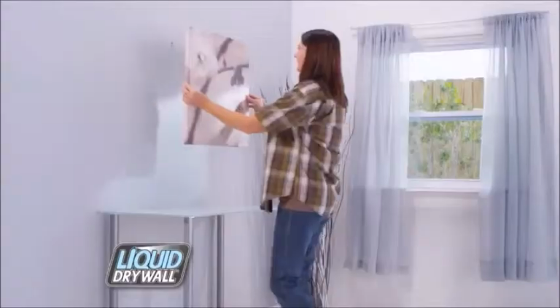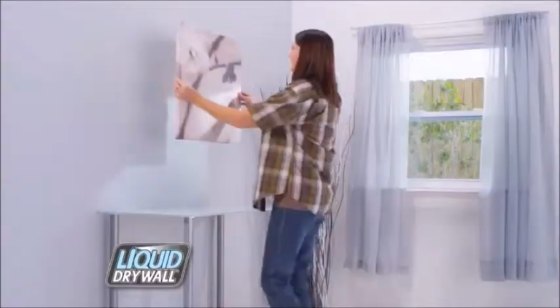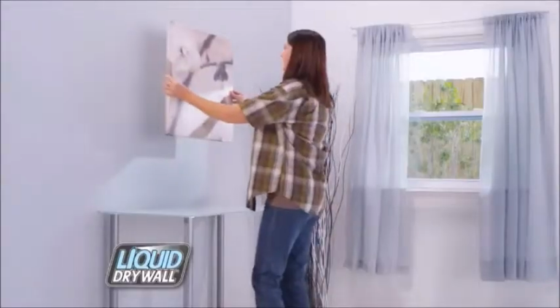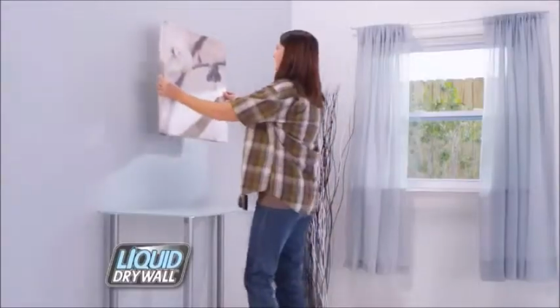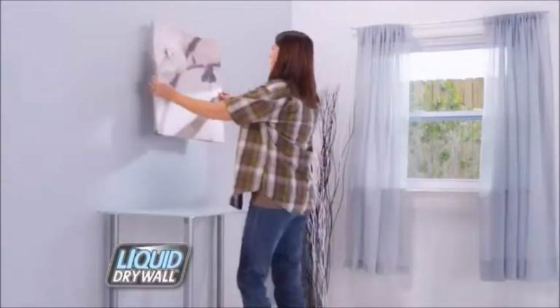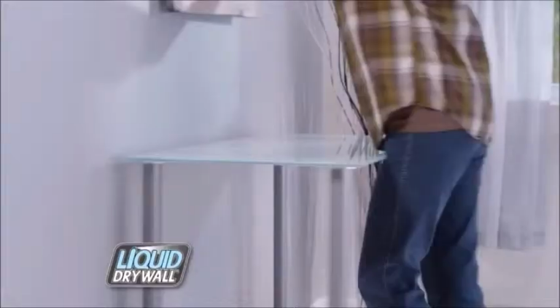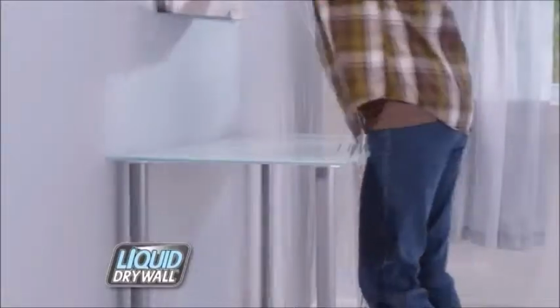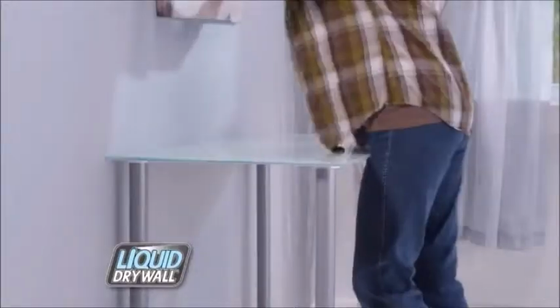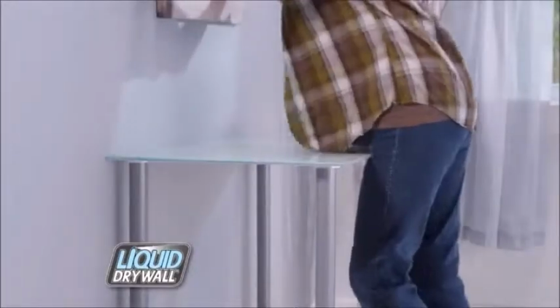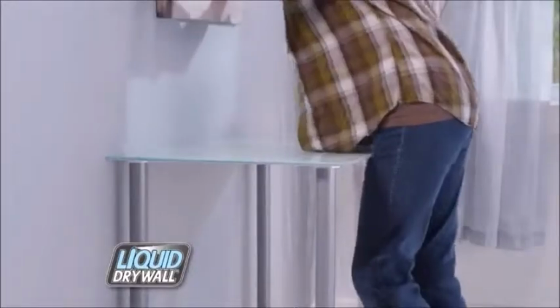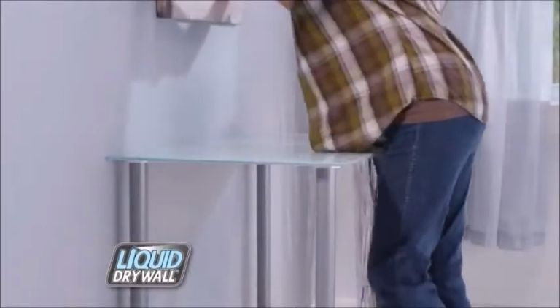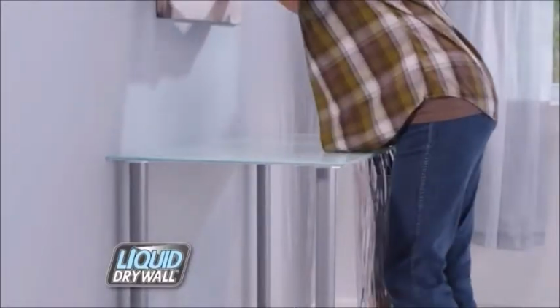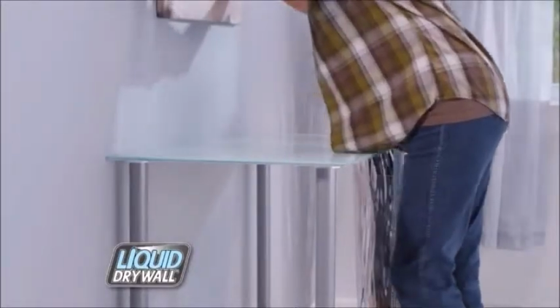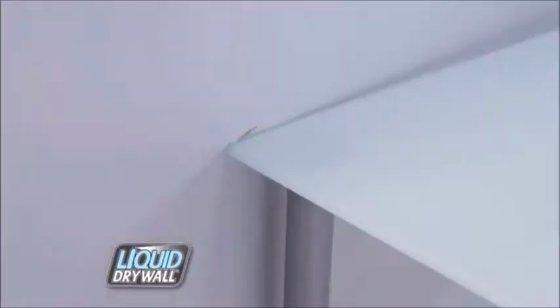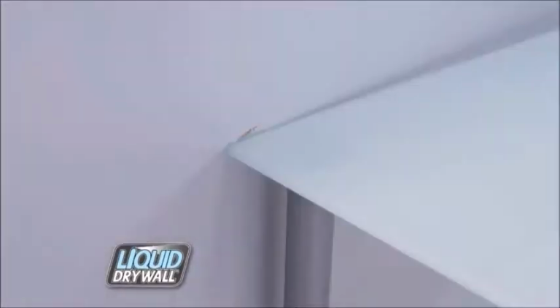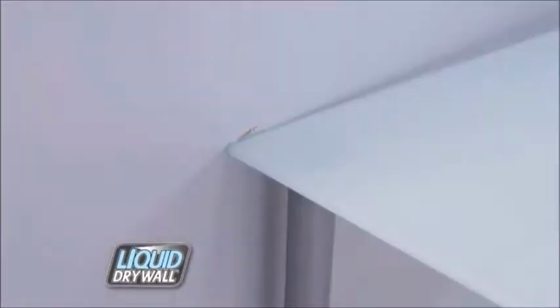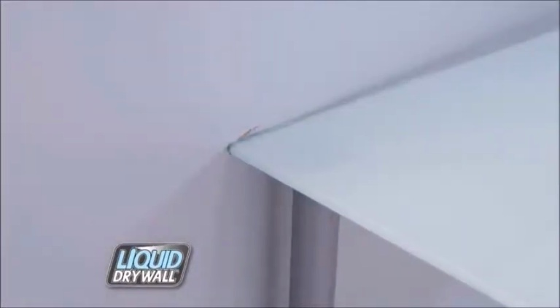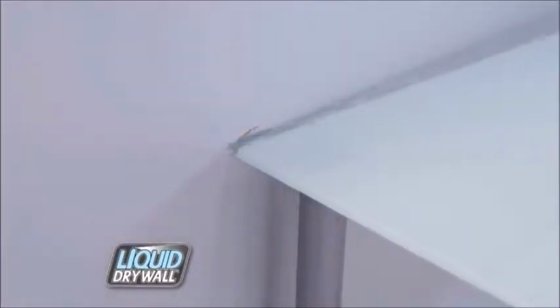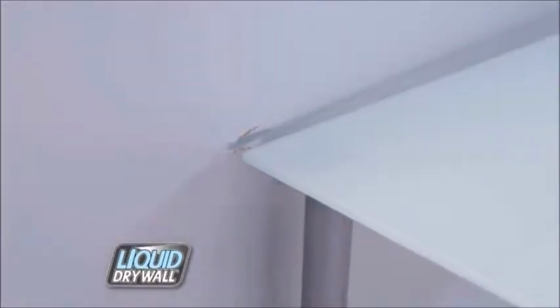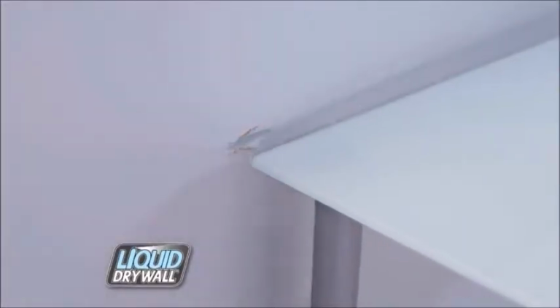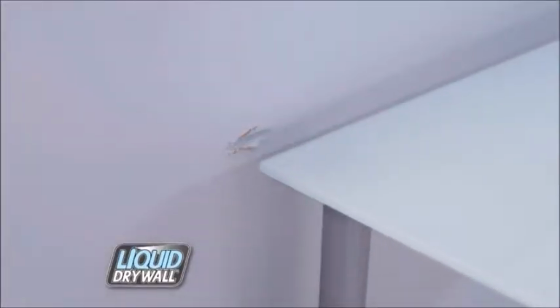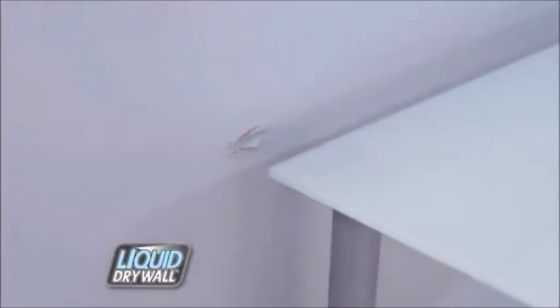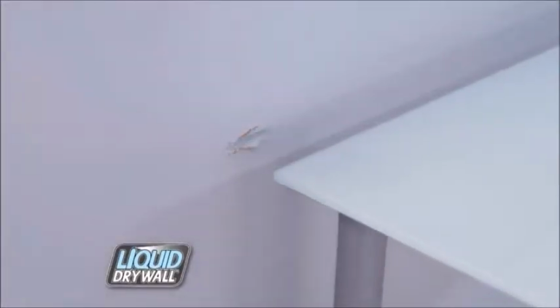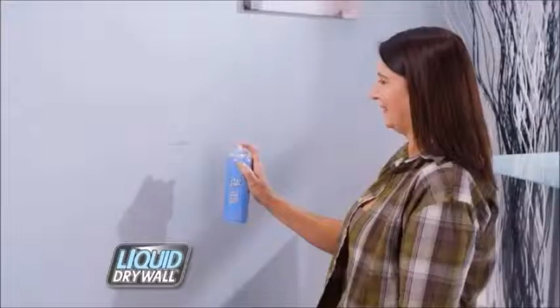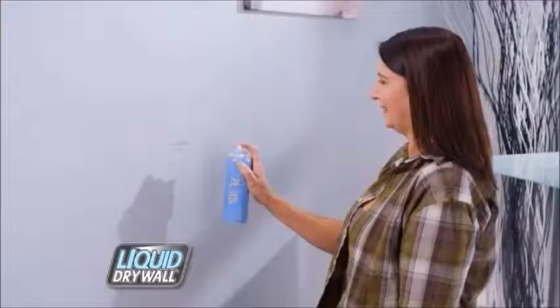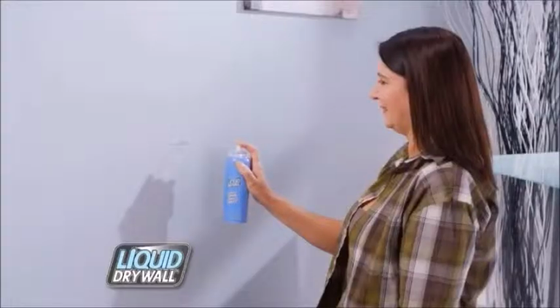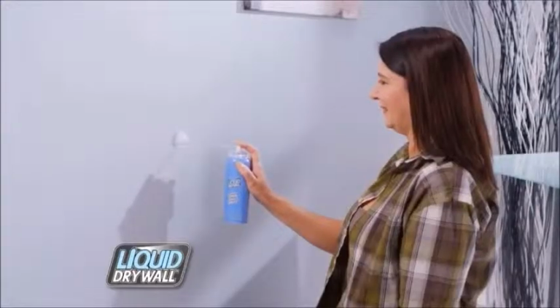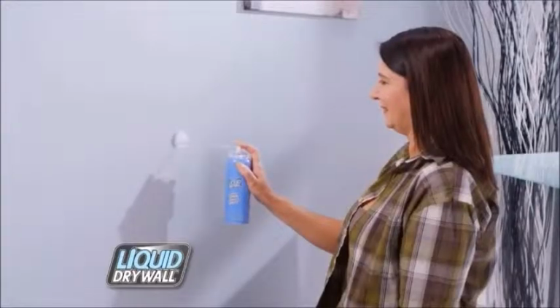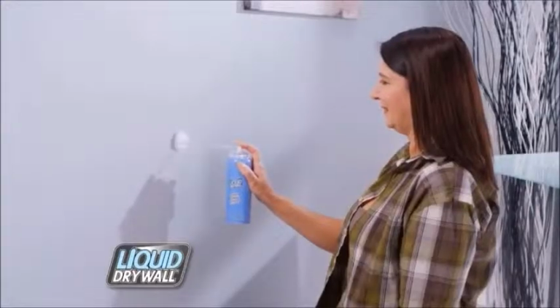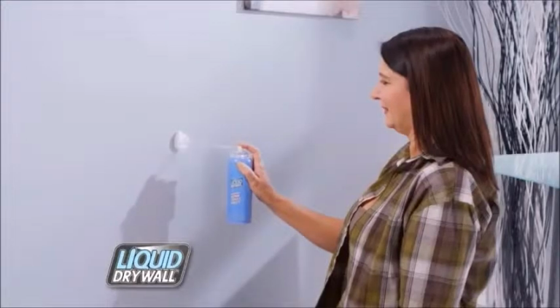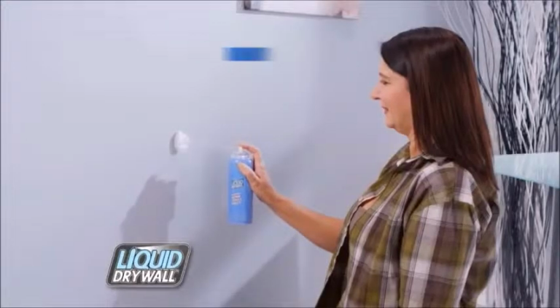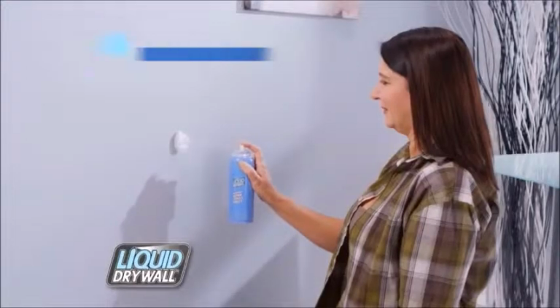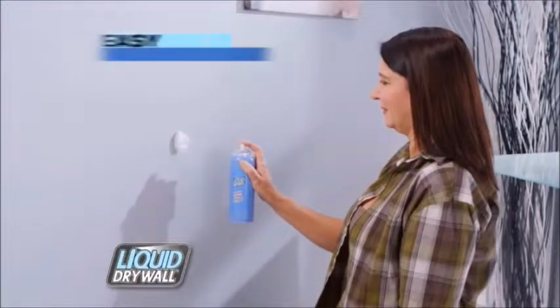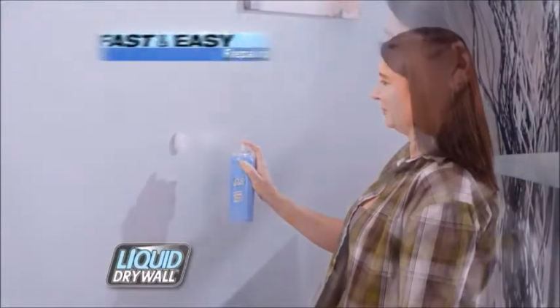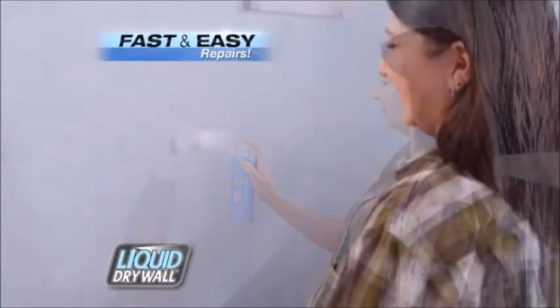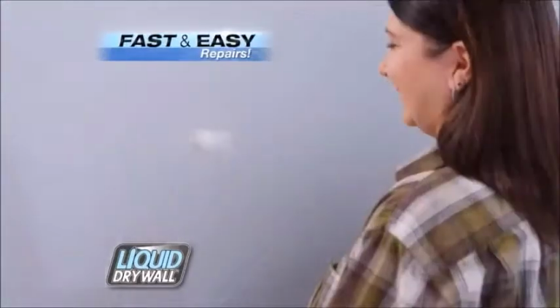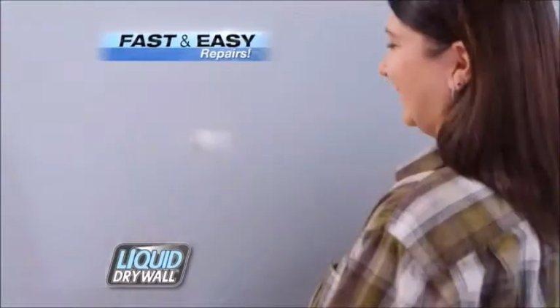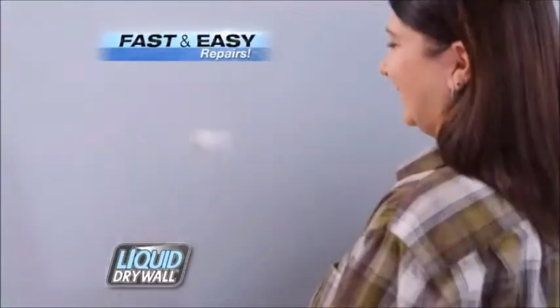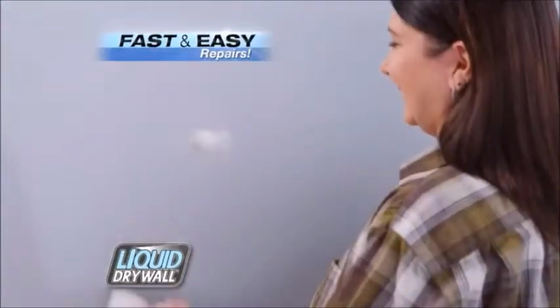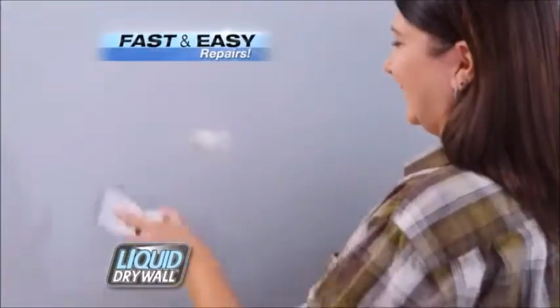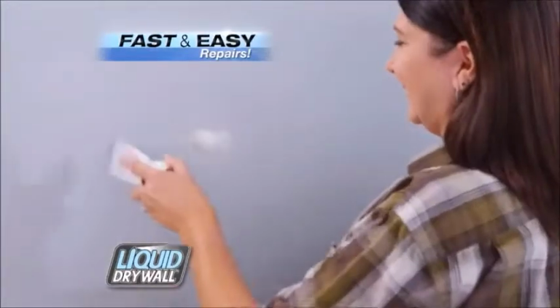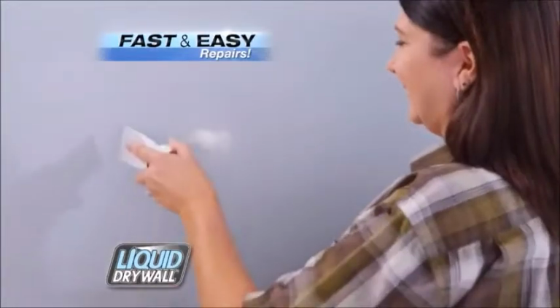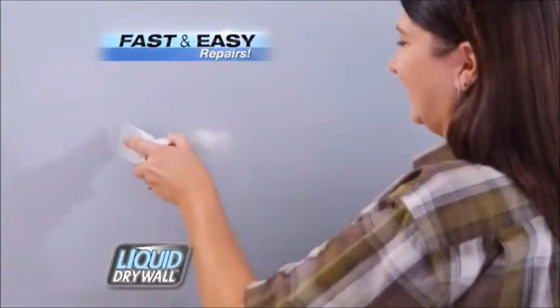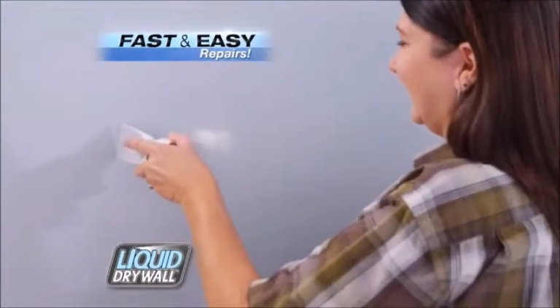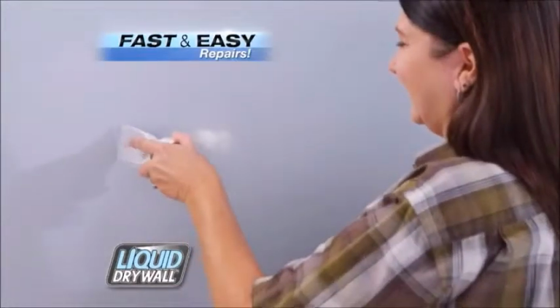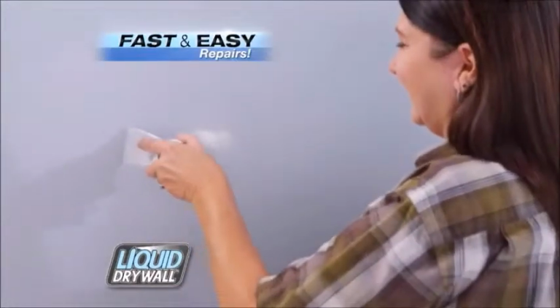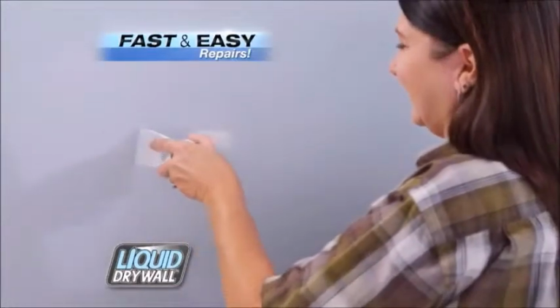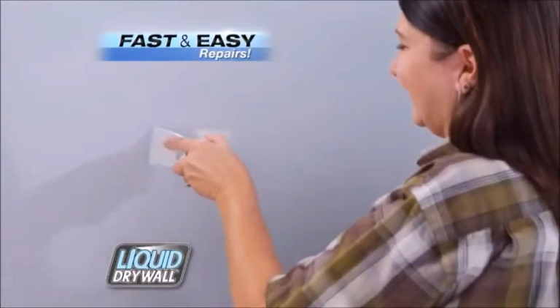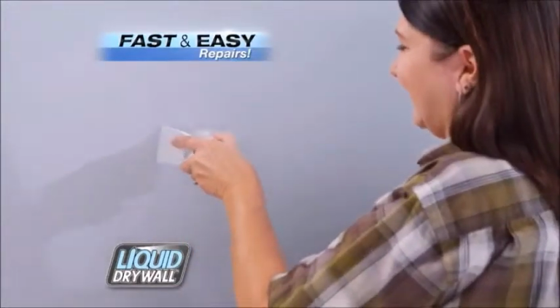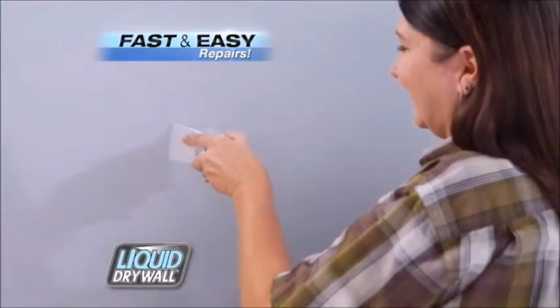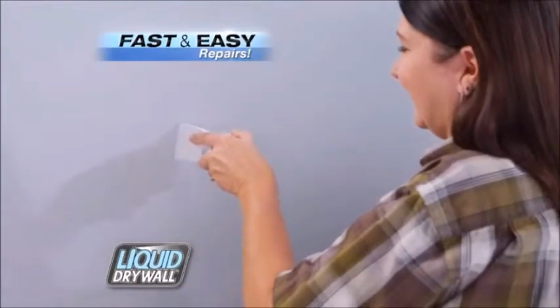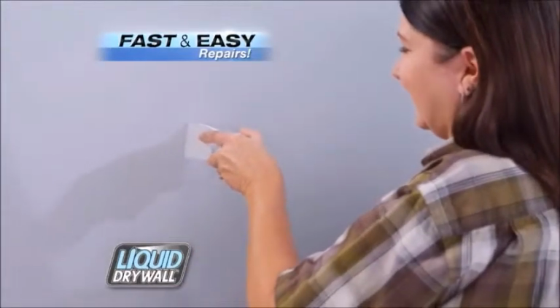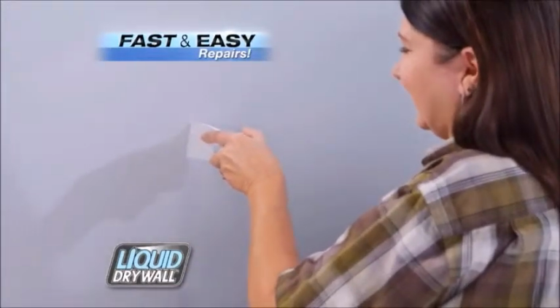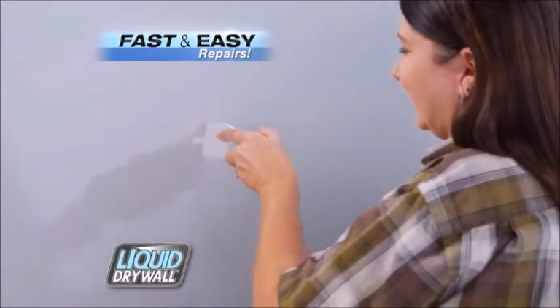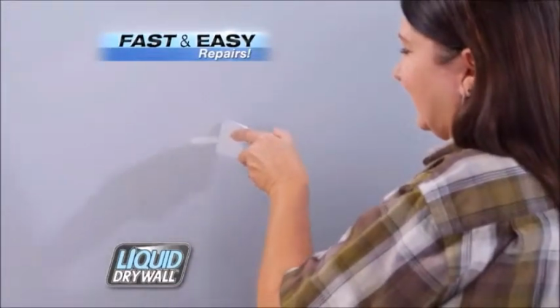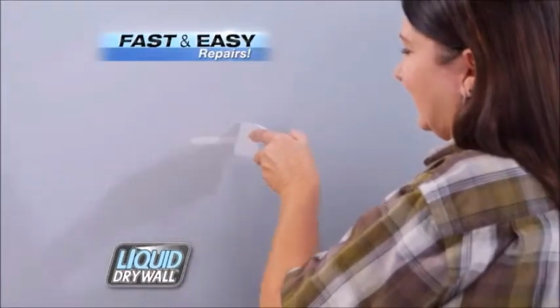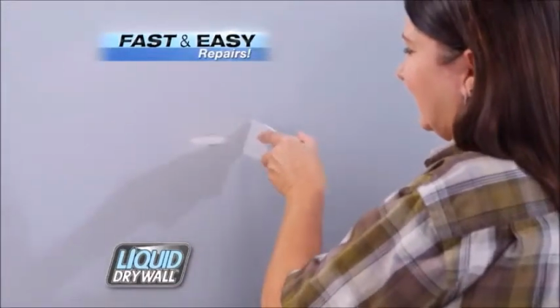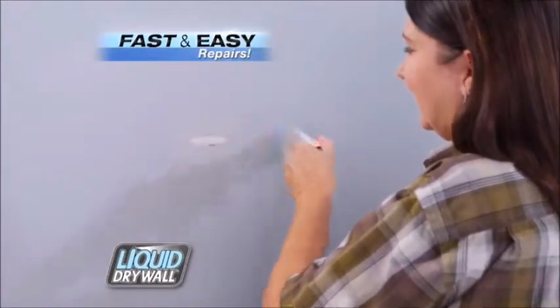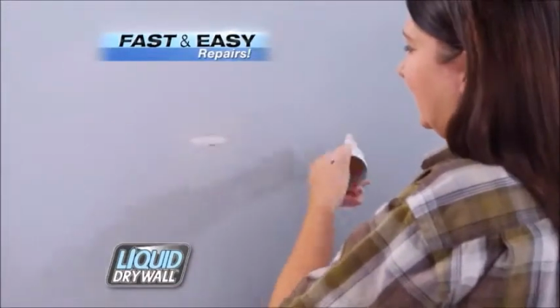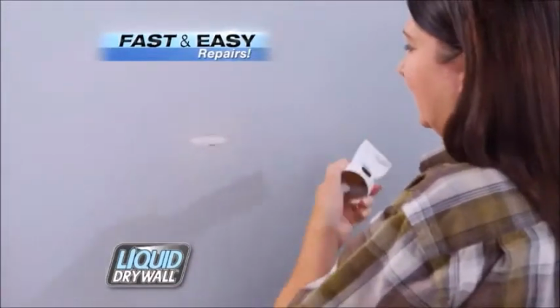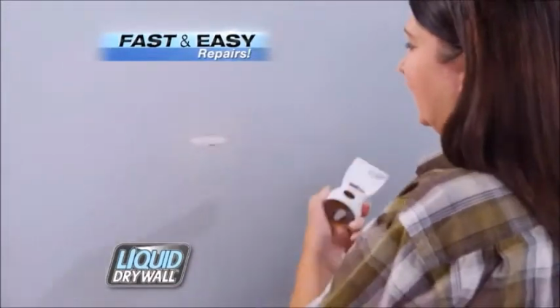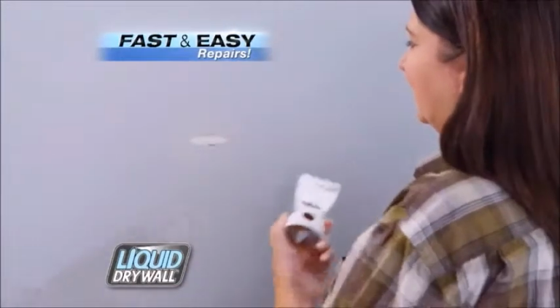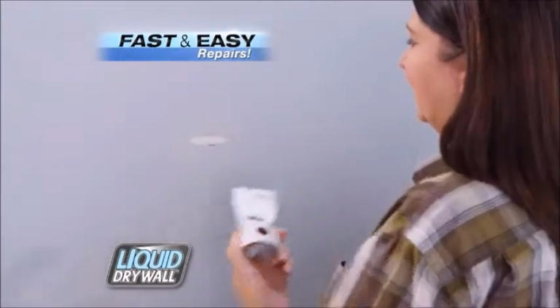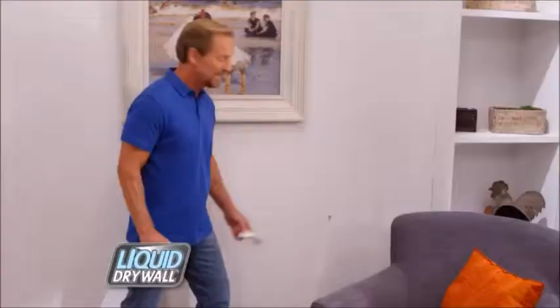There's no more dried up tubs of old spackle or messy tools. When accidents happen, there's no need to stress. With liquid drywall, it's easy to make fast repairs and have perfect-looking walls throughout your home.